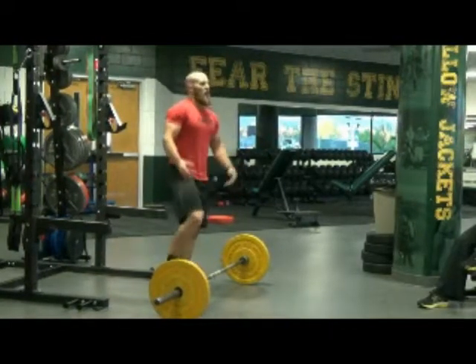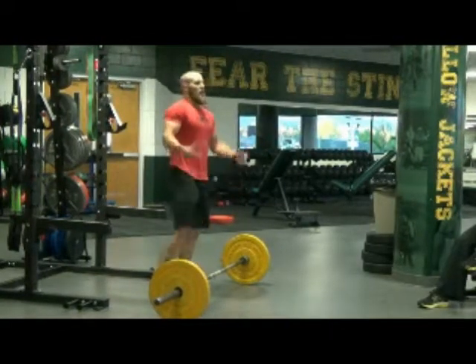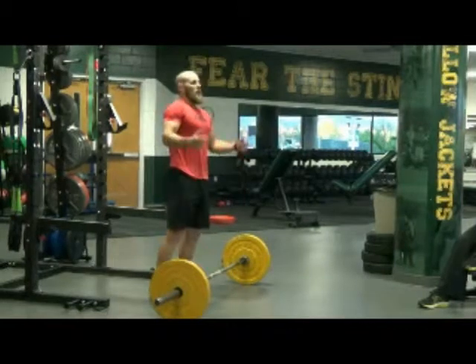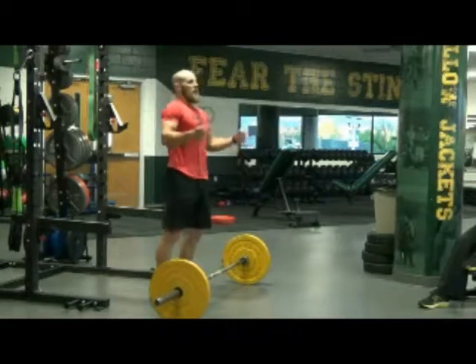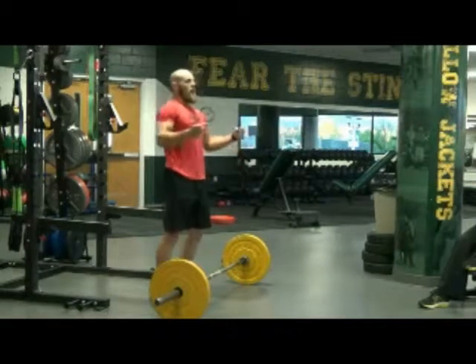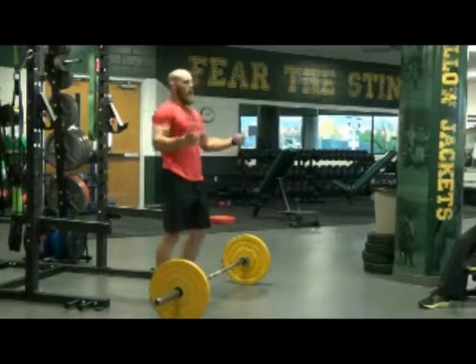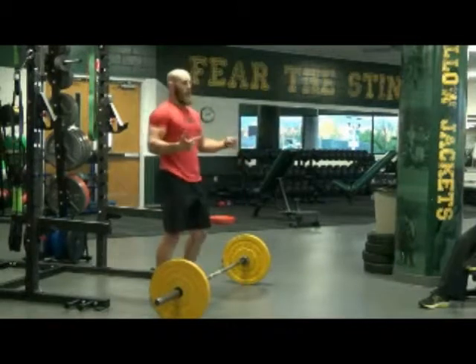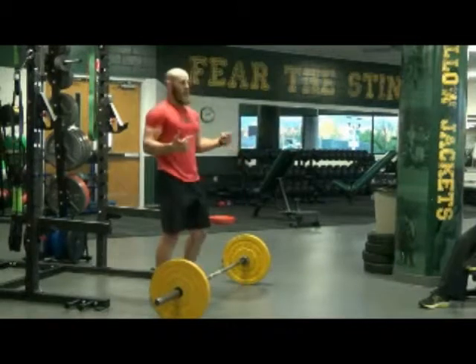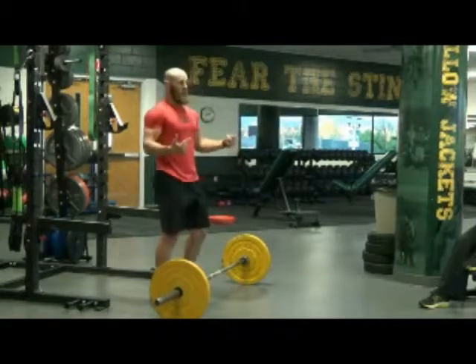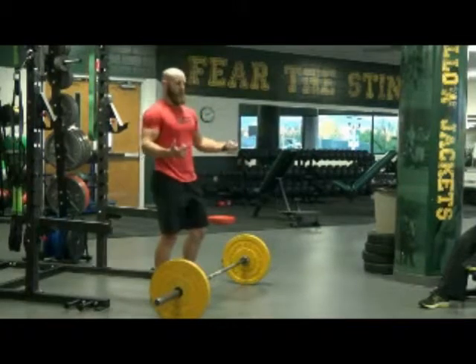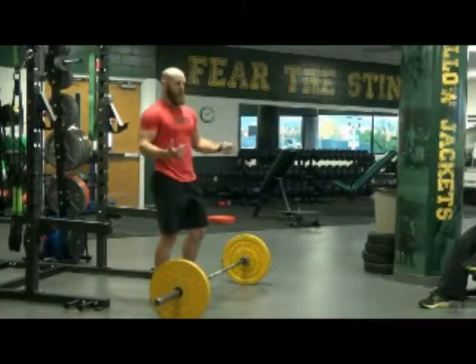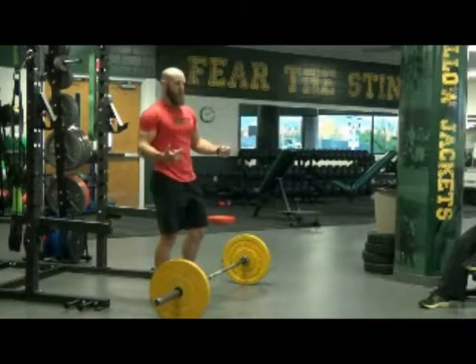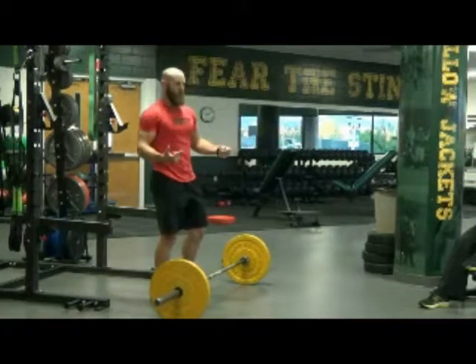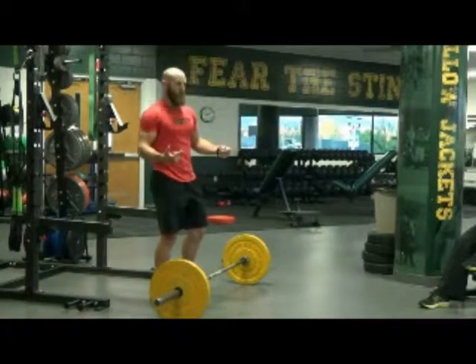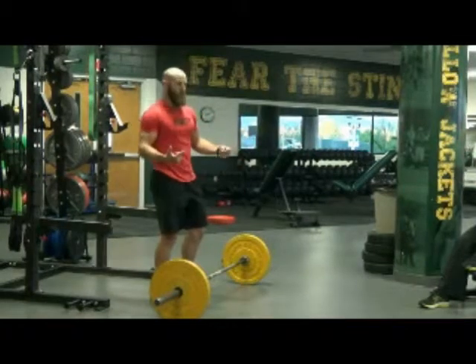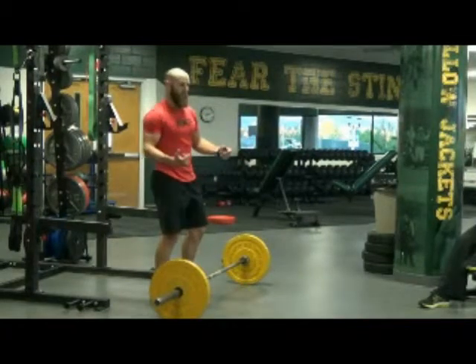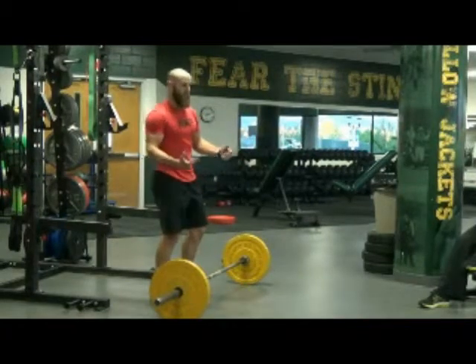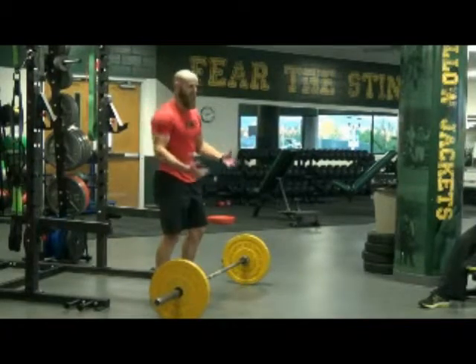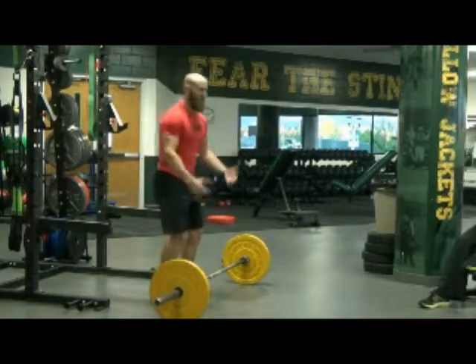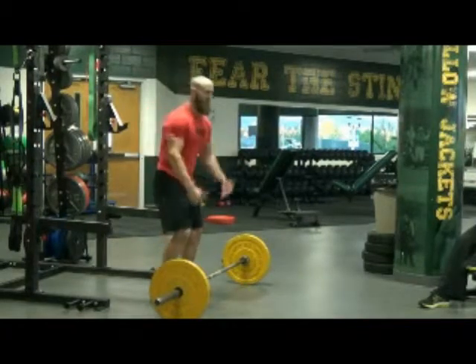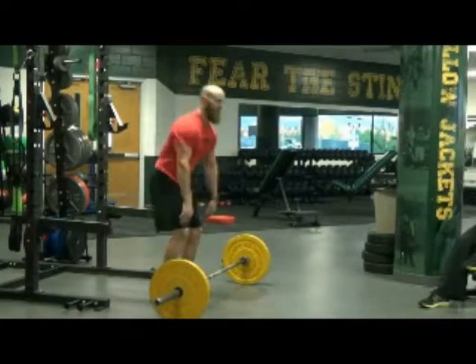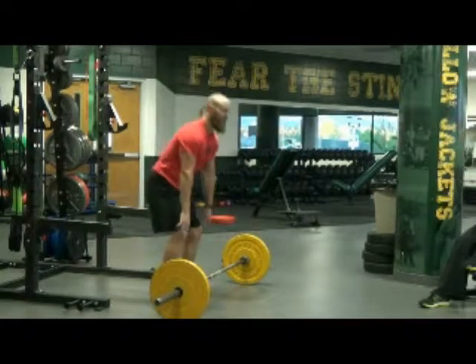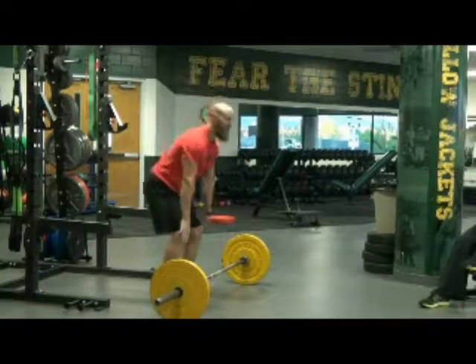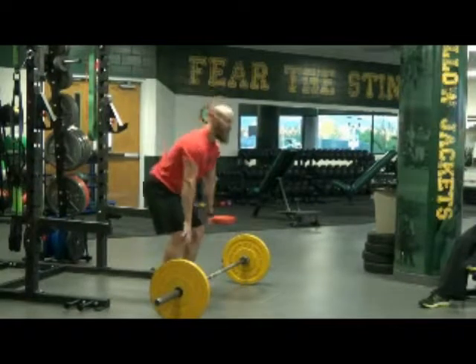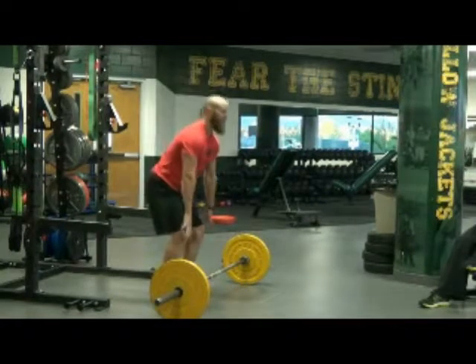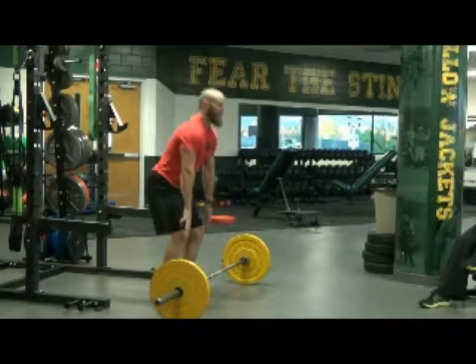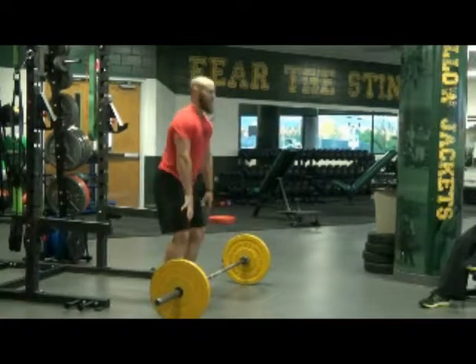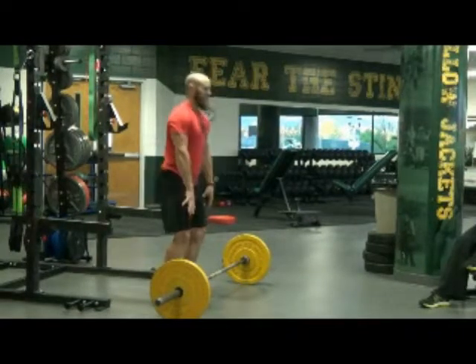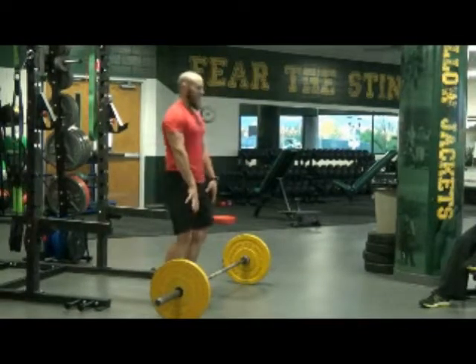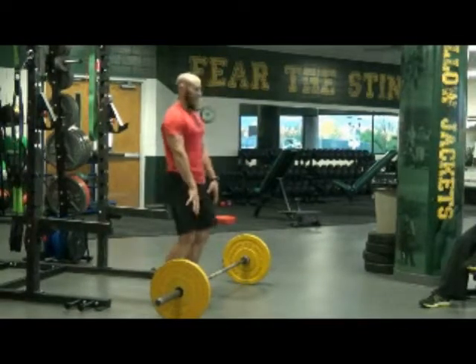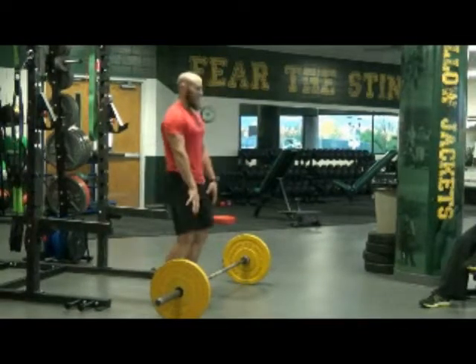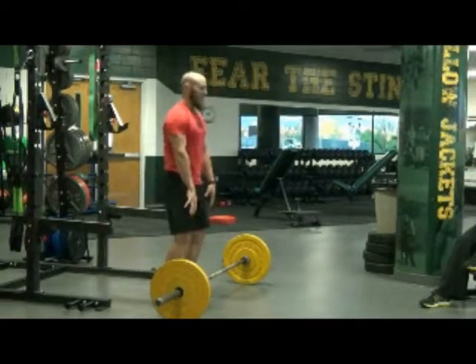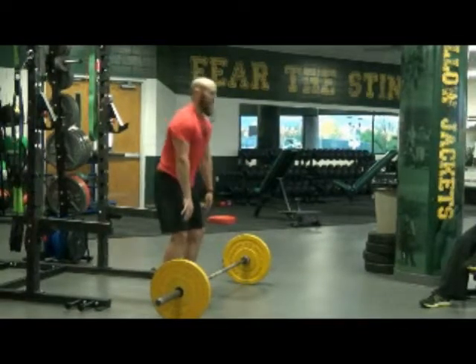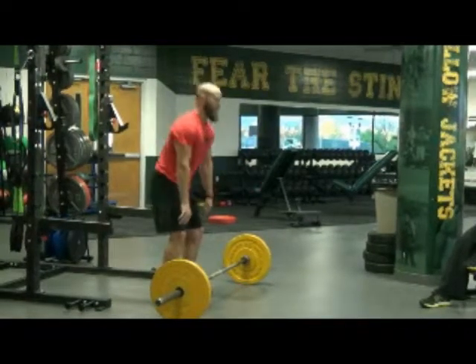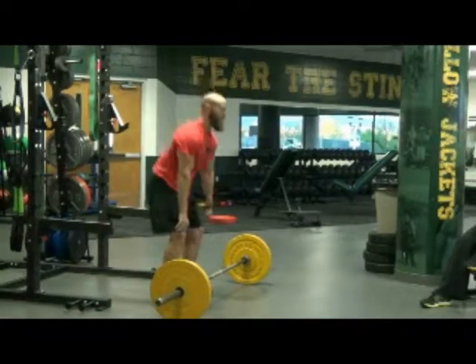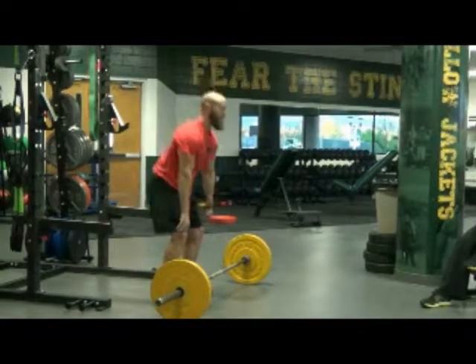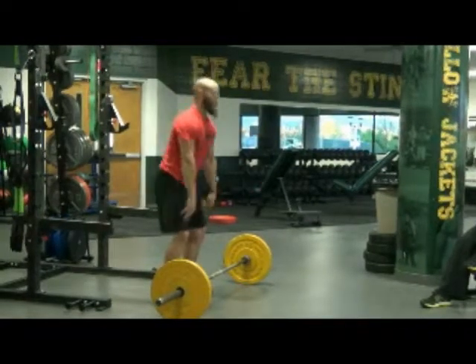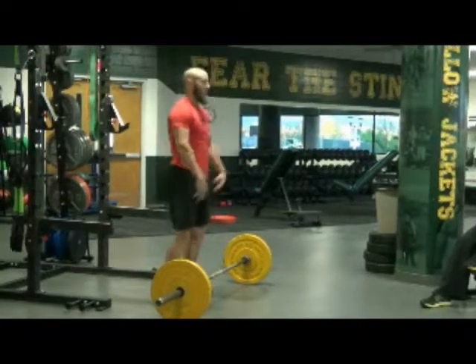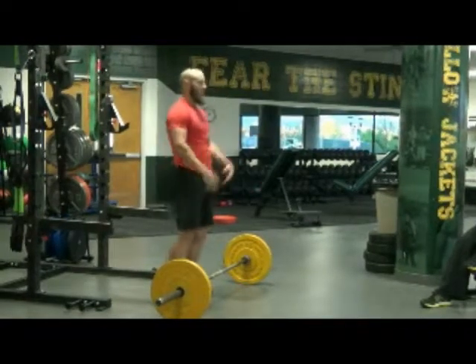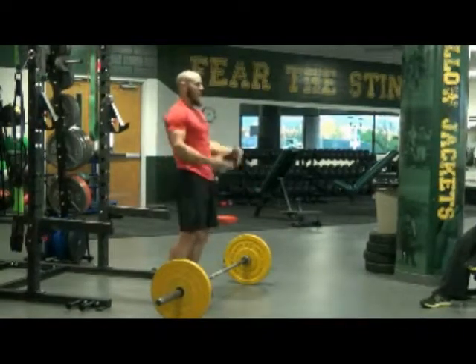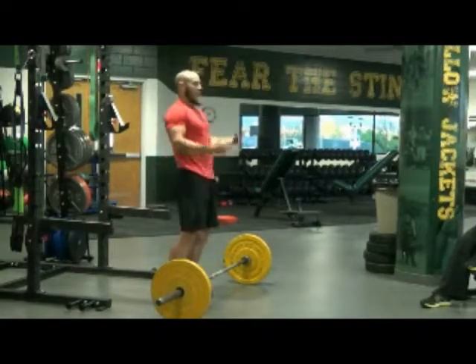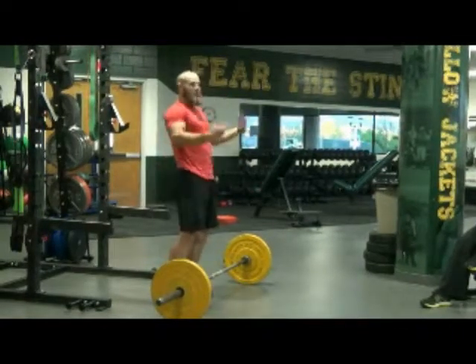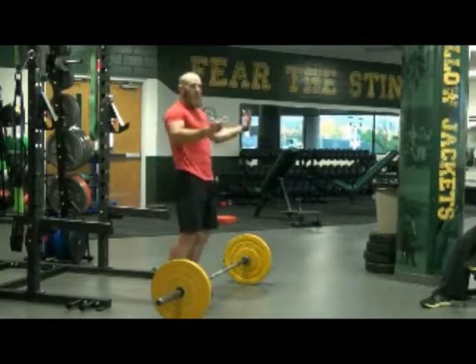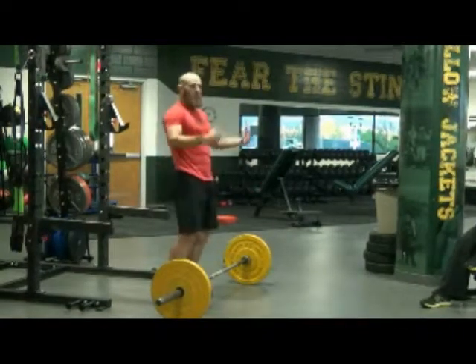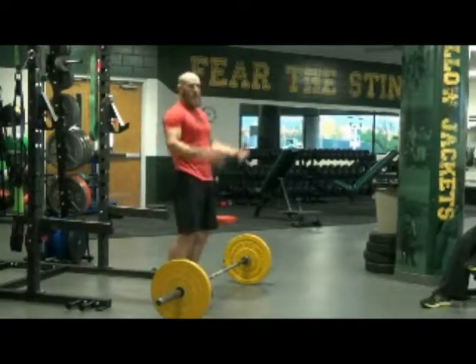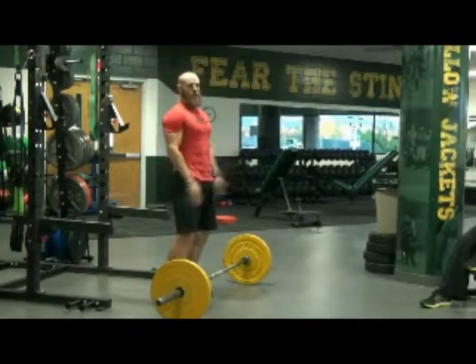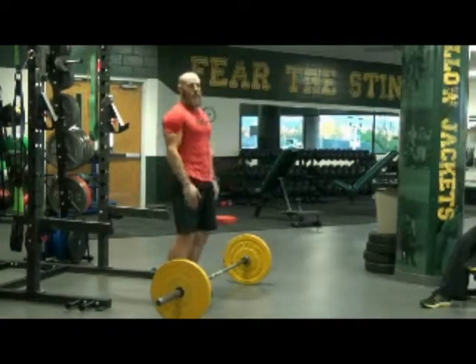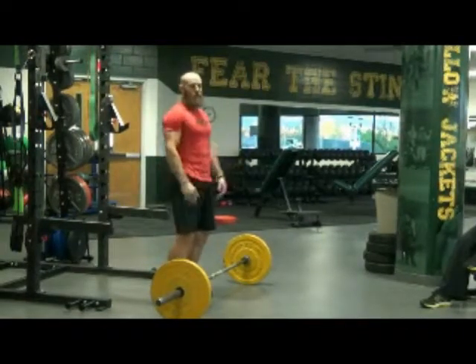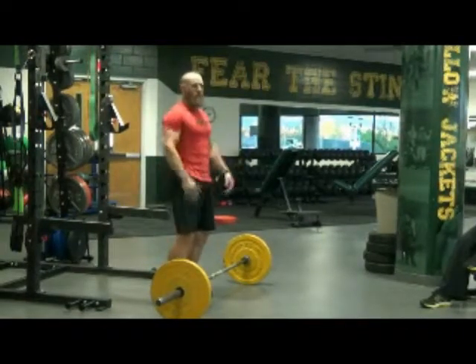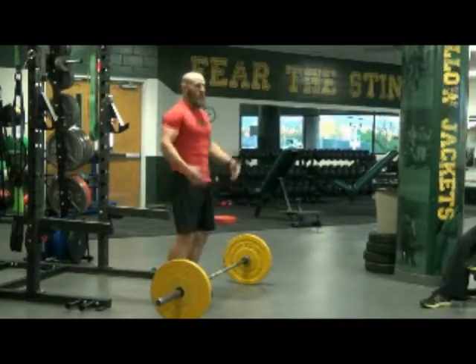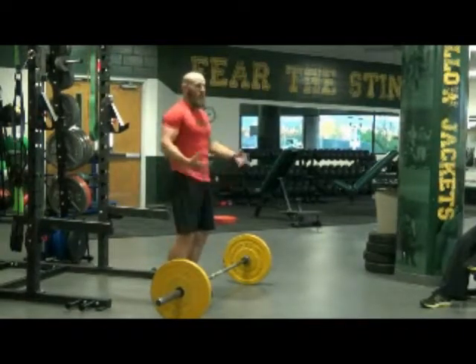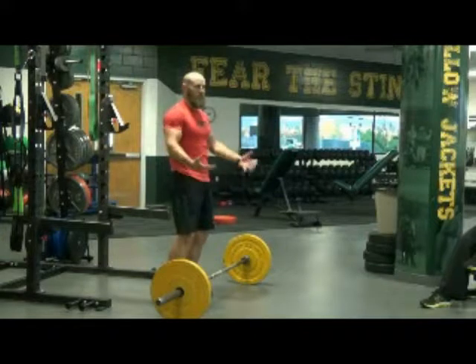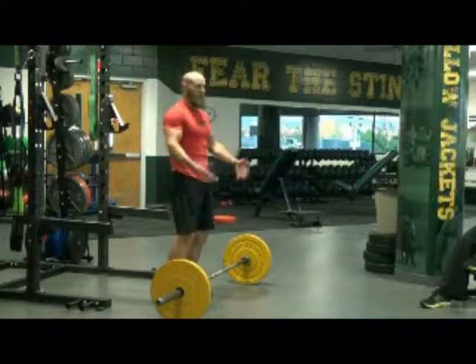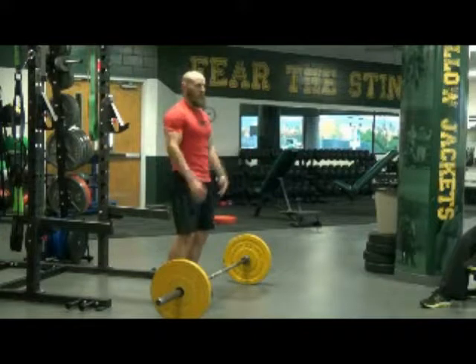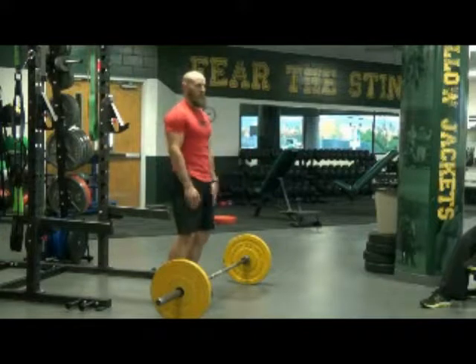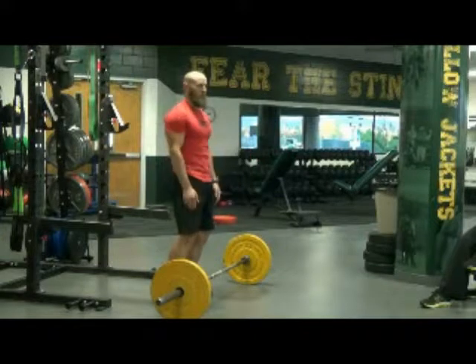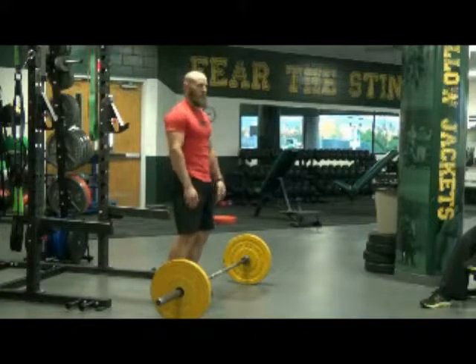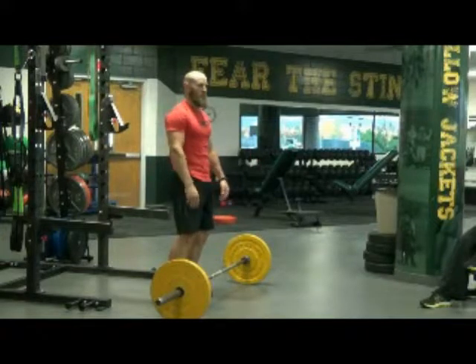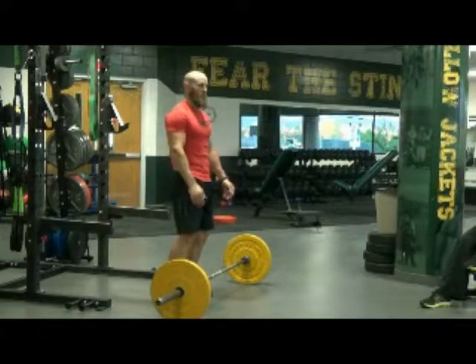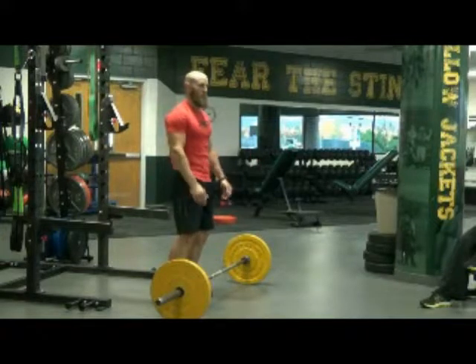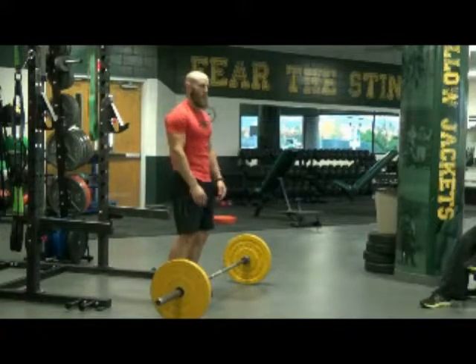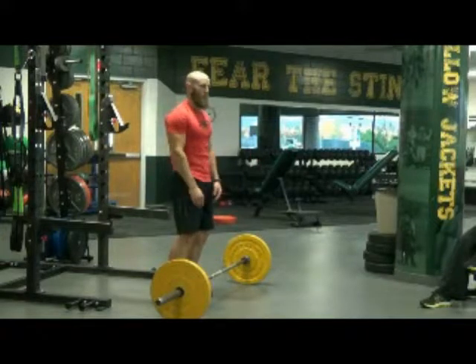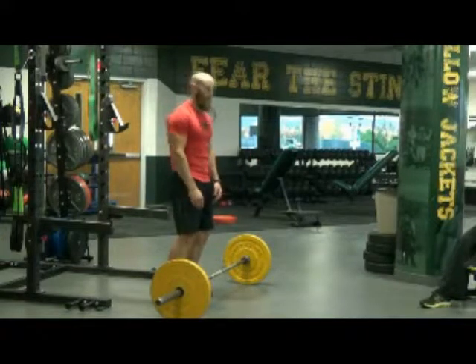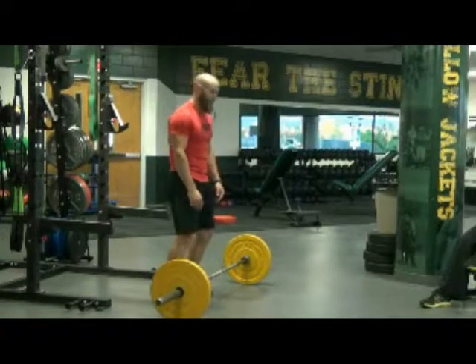Where we get the most force production is from that second pull. So that's how we train there — that's where we get the most bang for our buck.